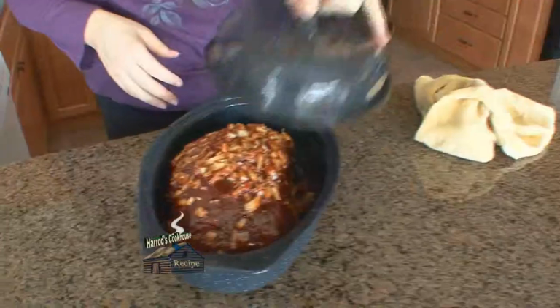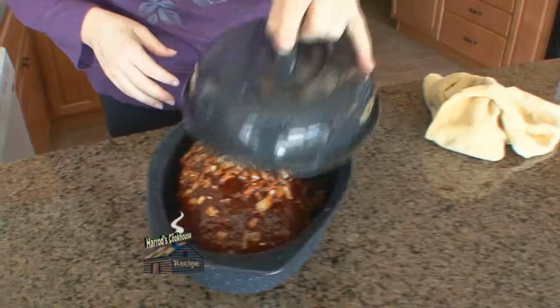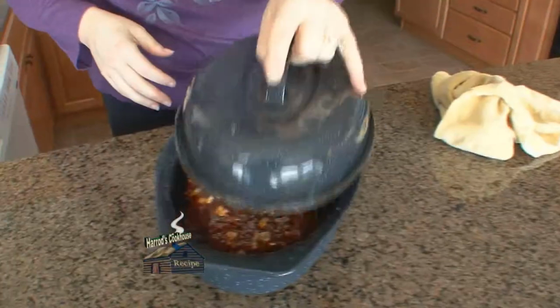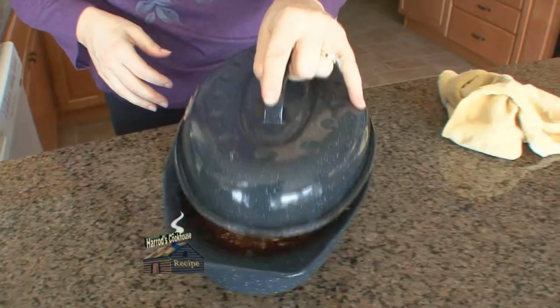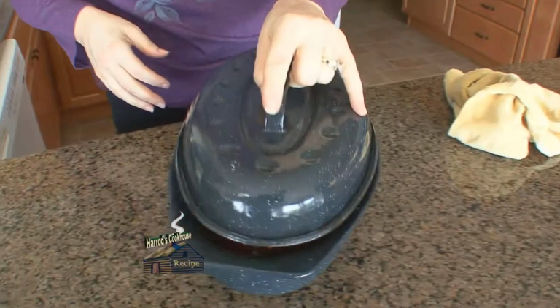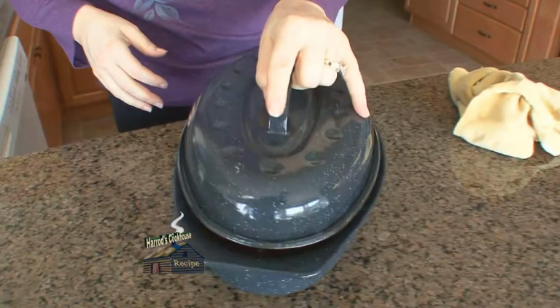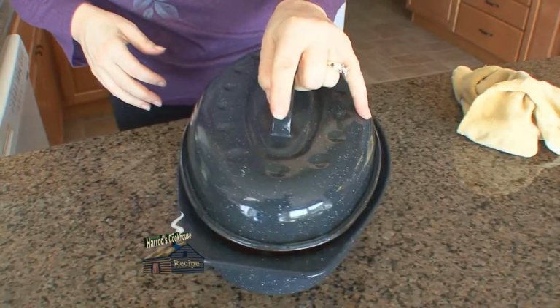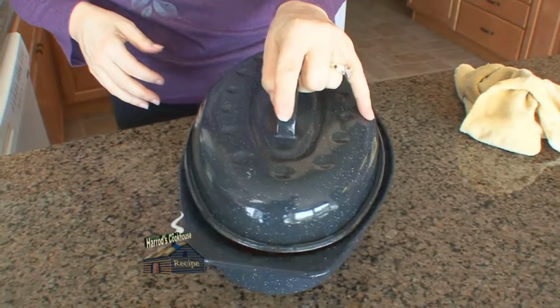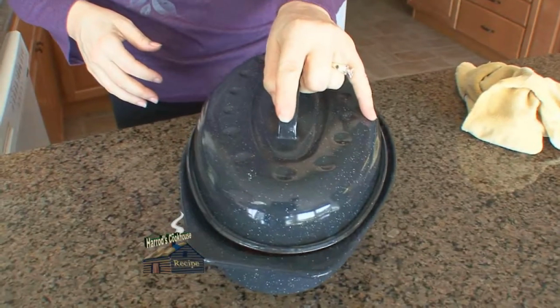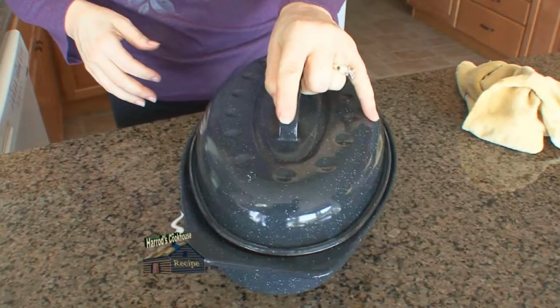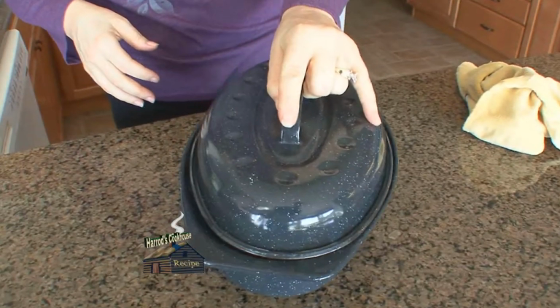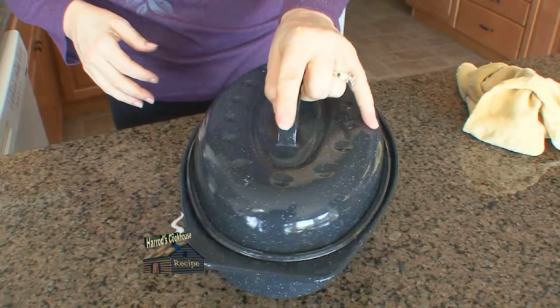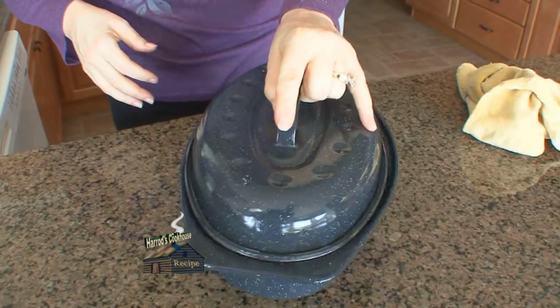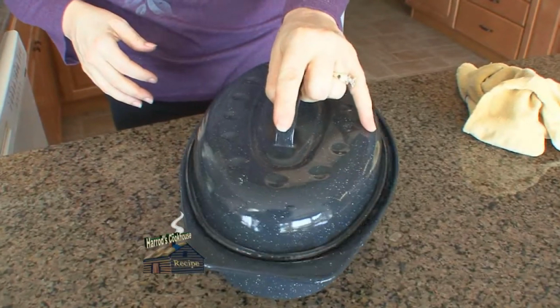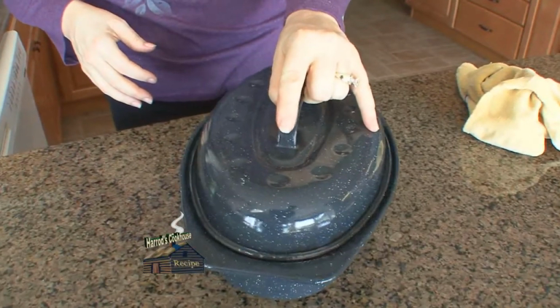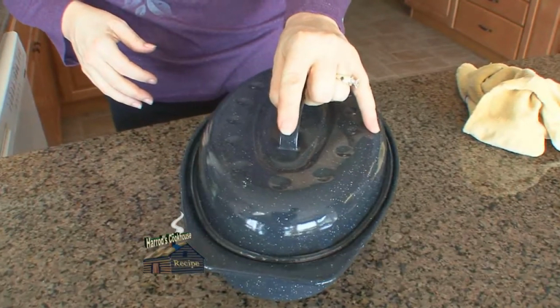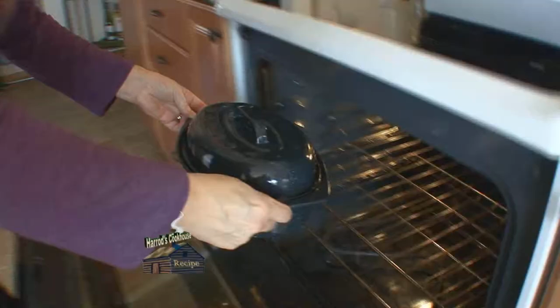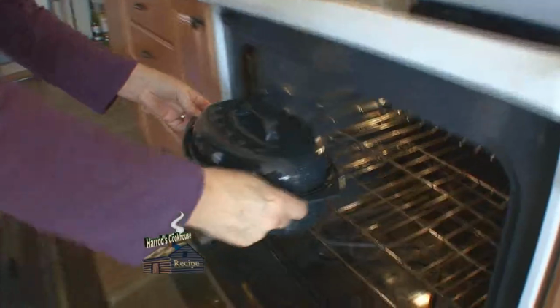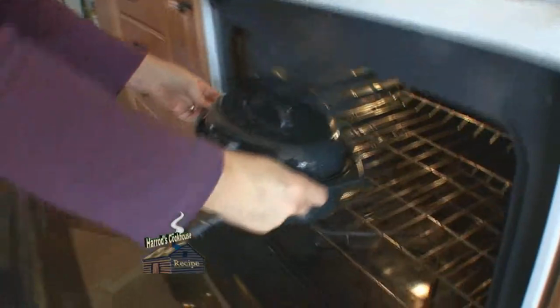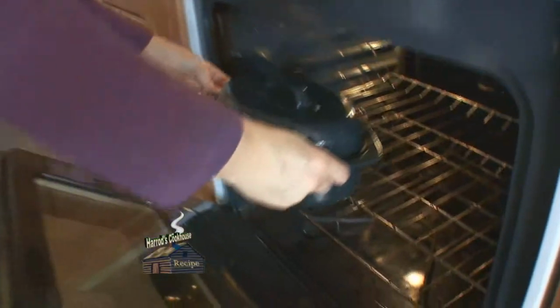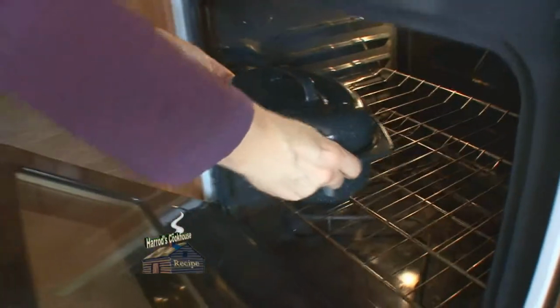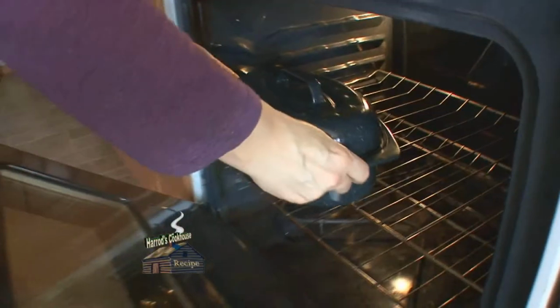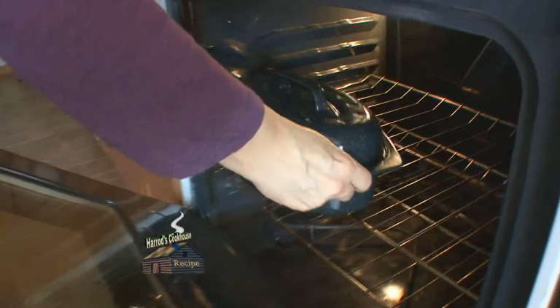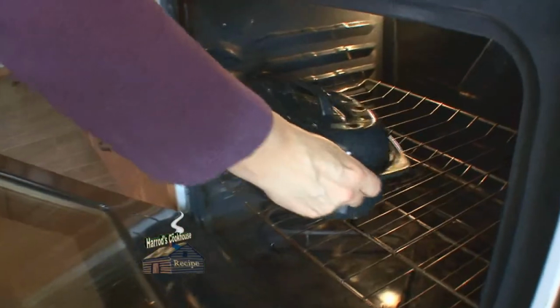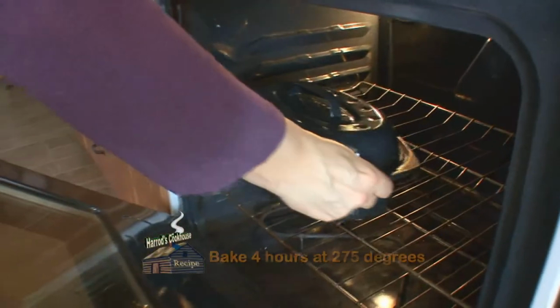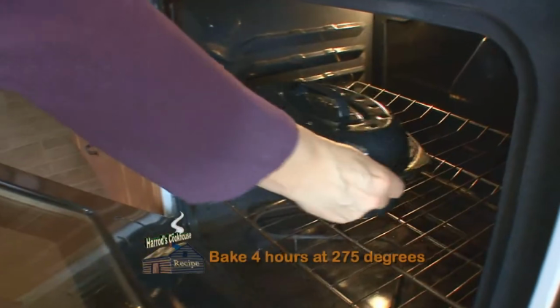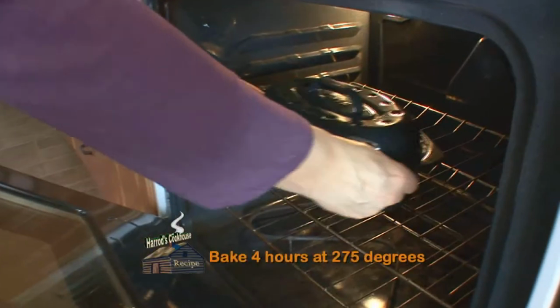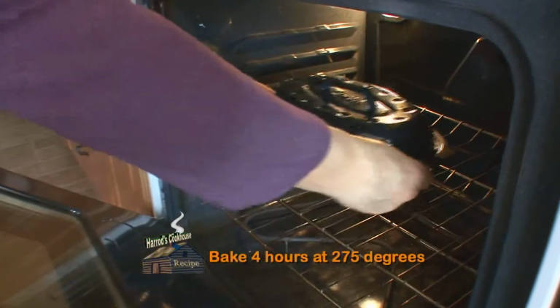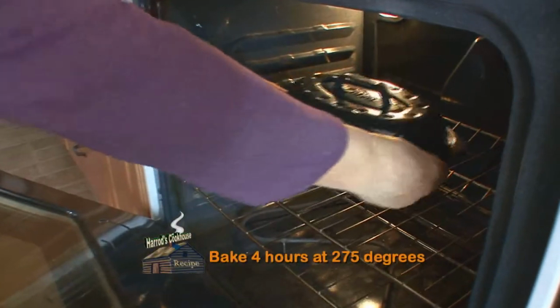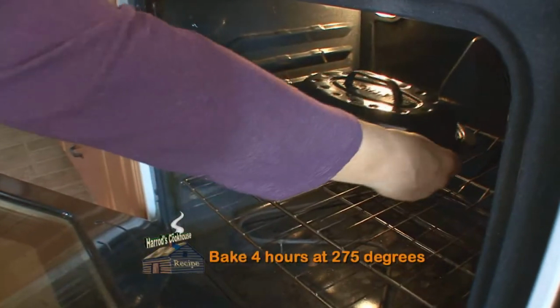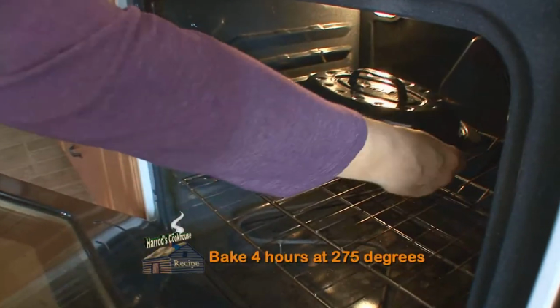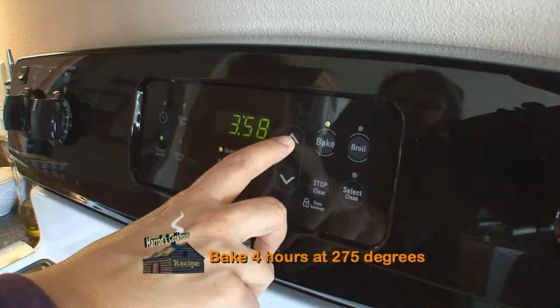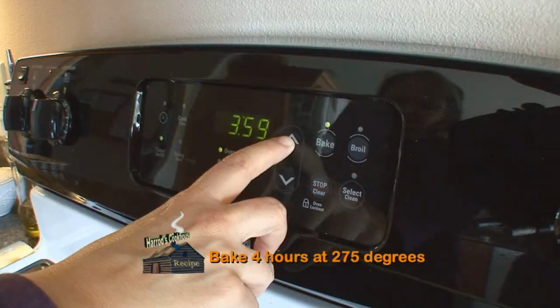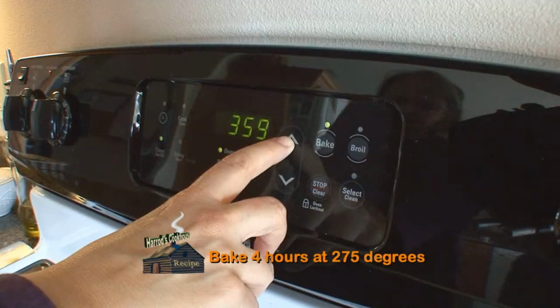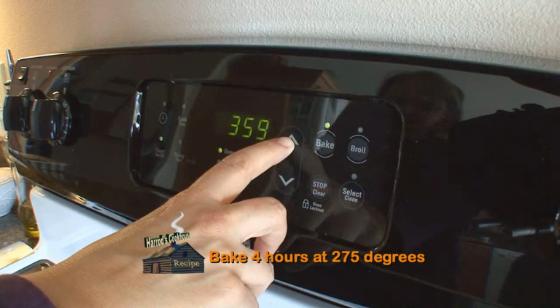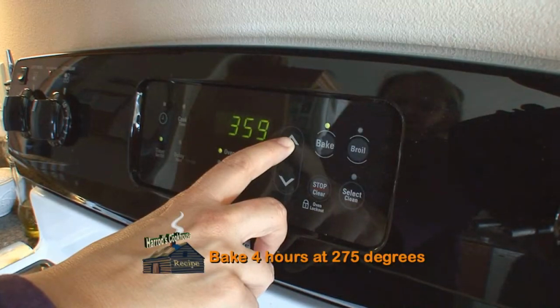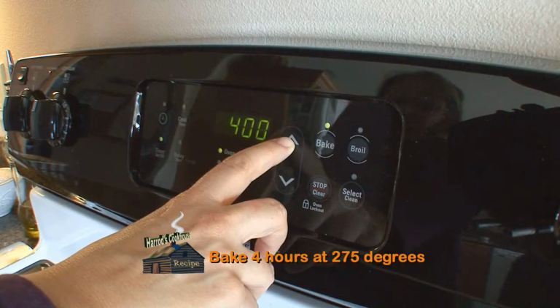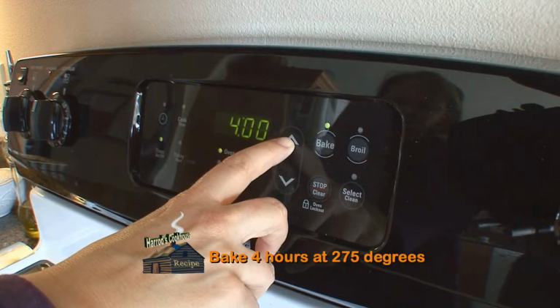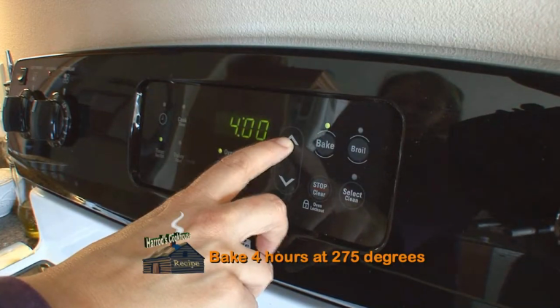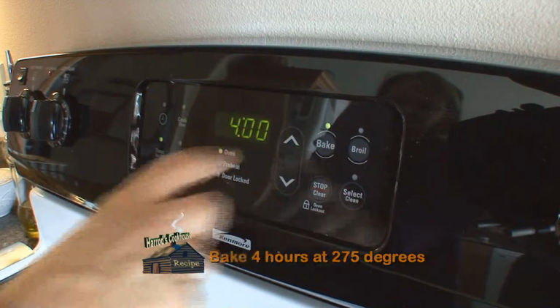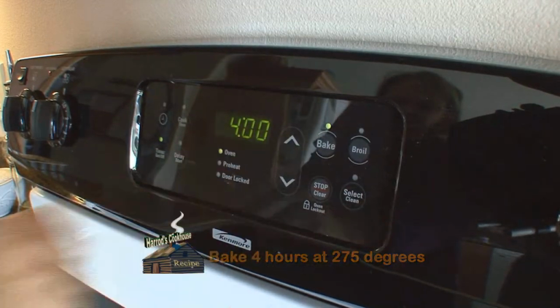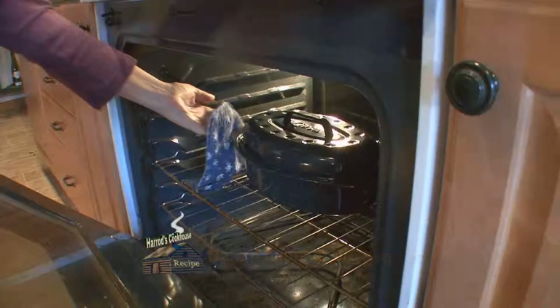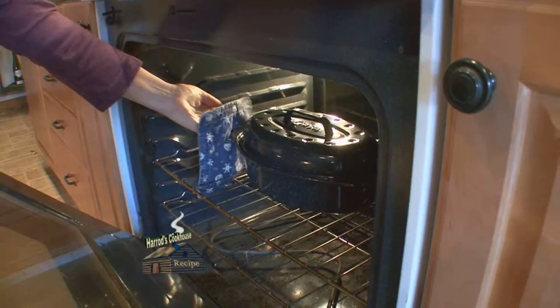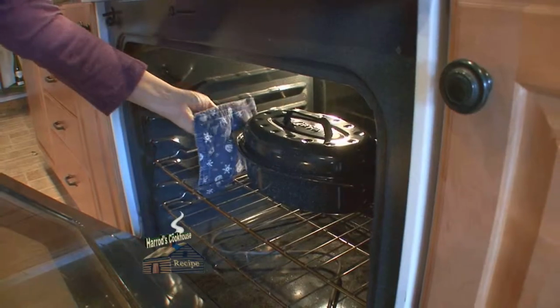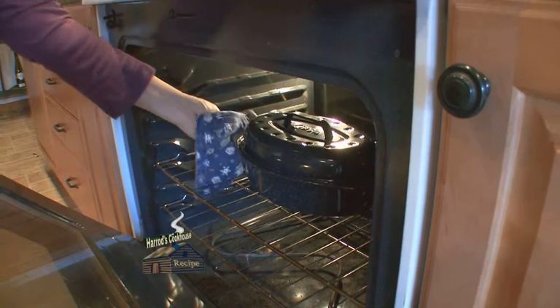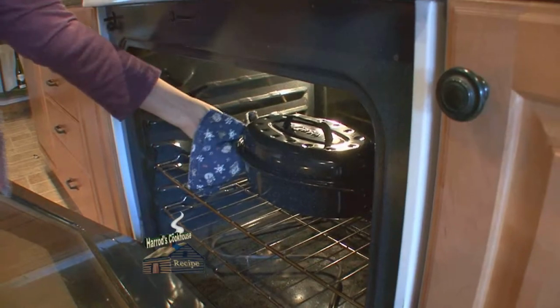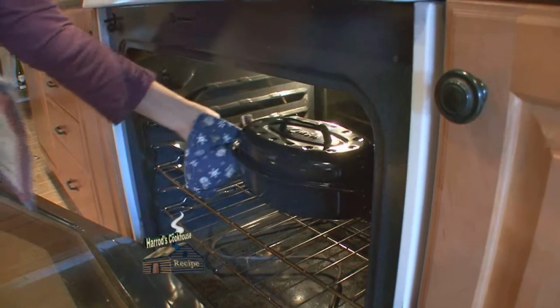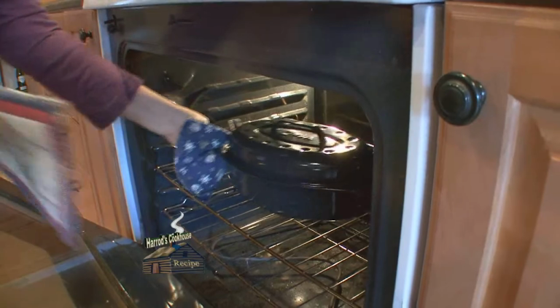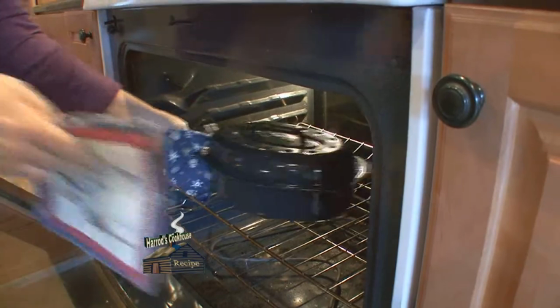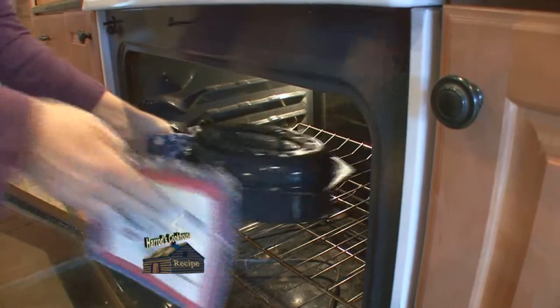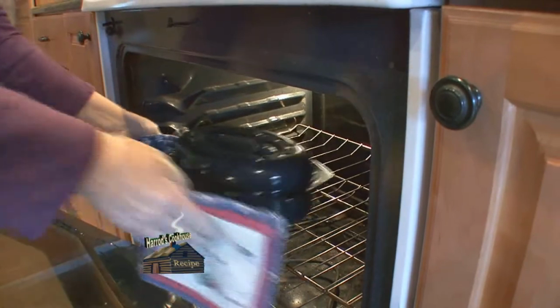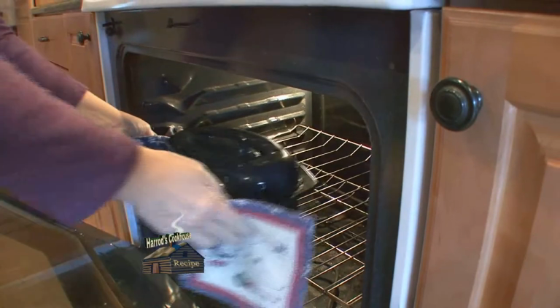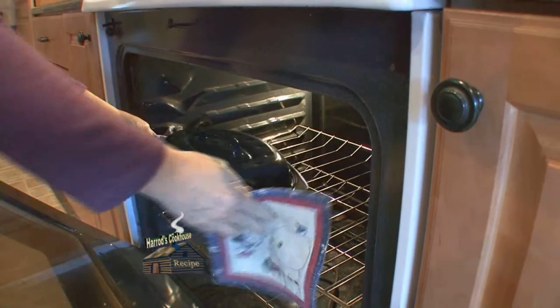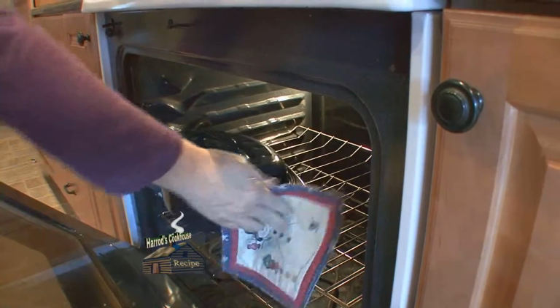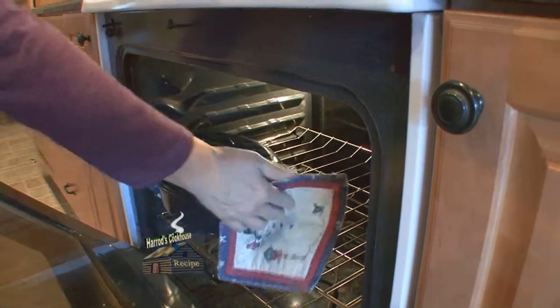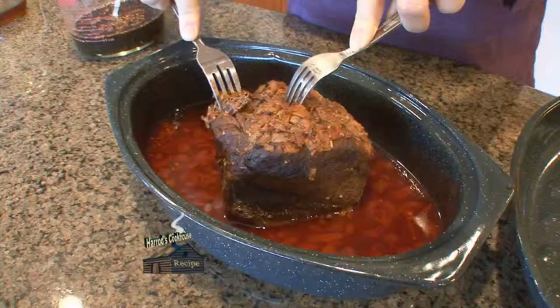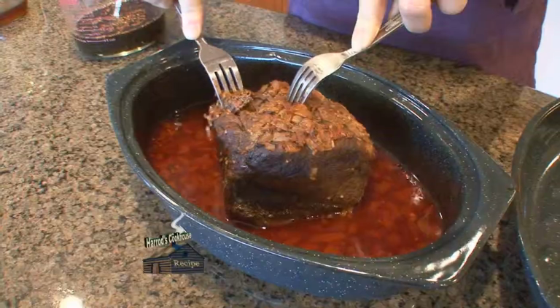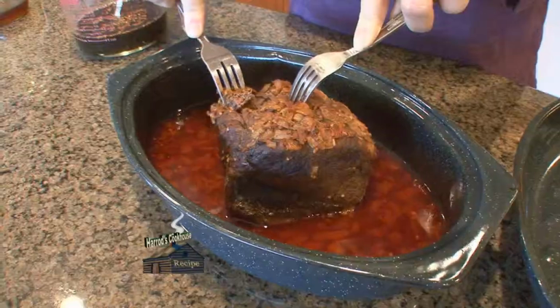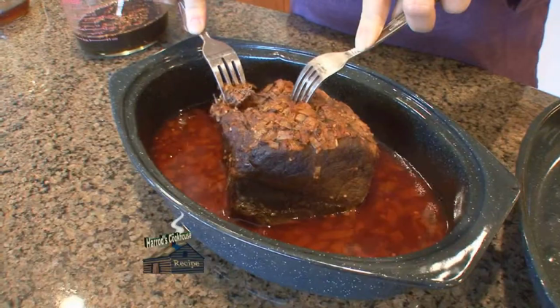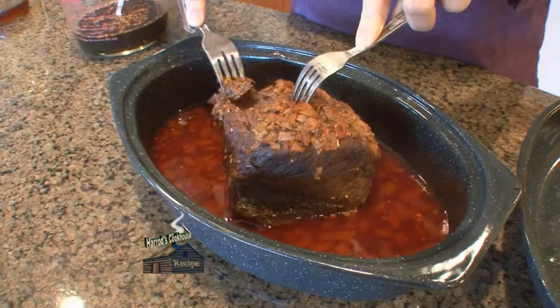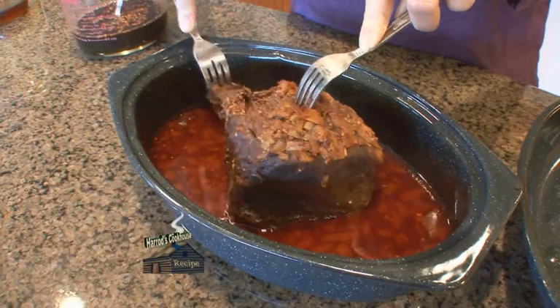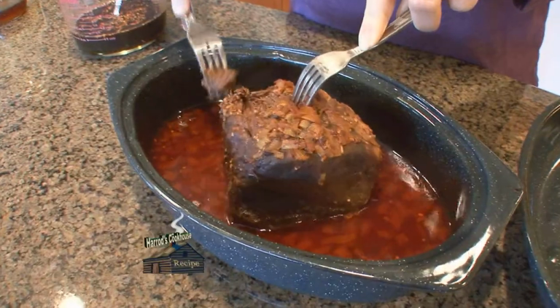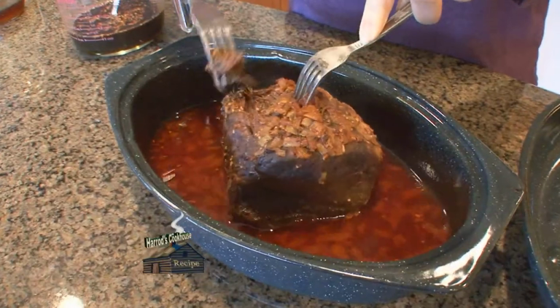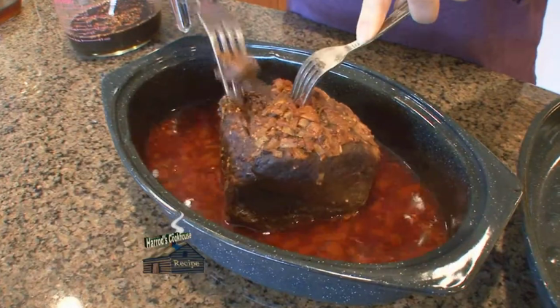Place the roast in a roaster pan, cover, and bake for three to four hours. When it's done, you should be able to pull the meat apart easily.